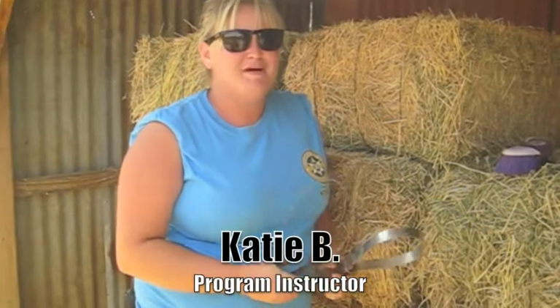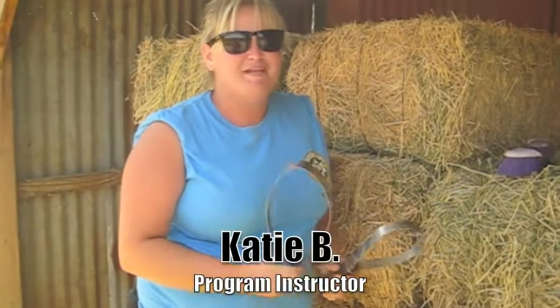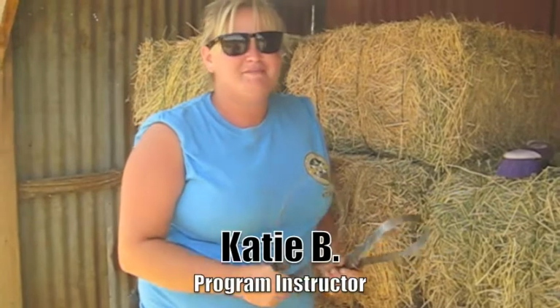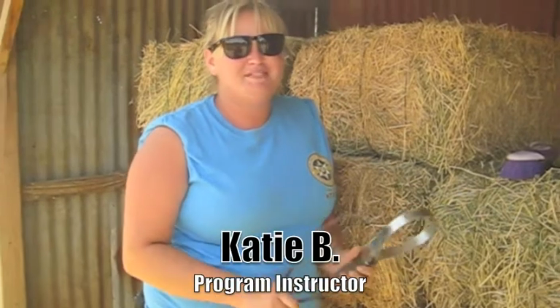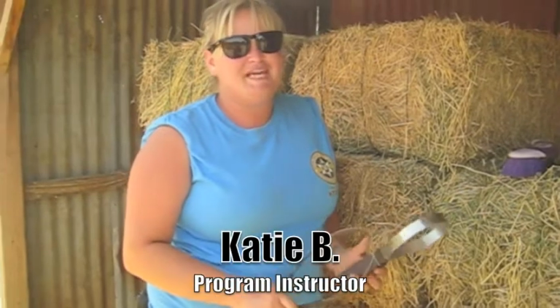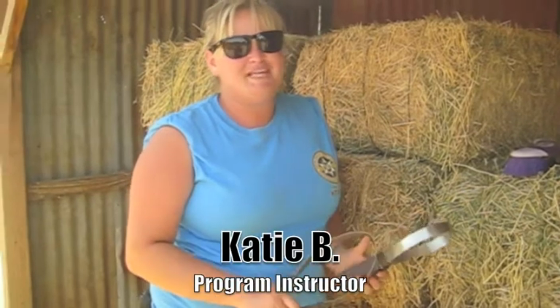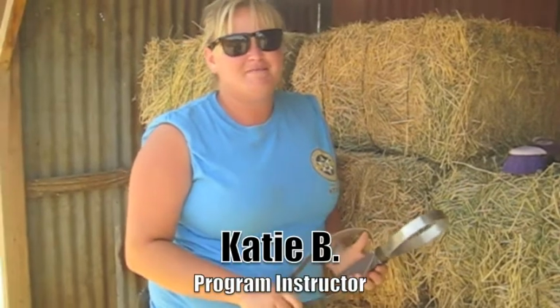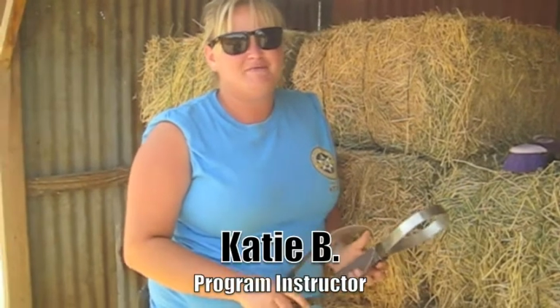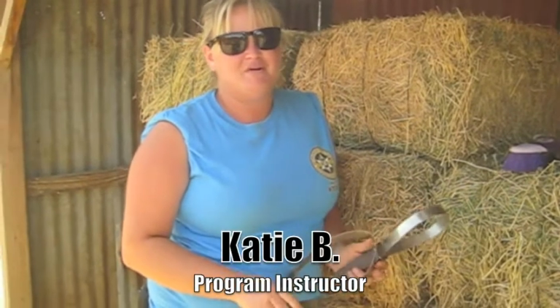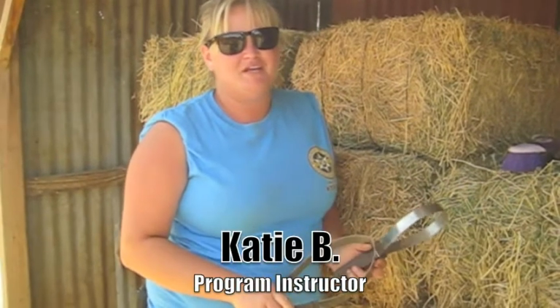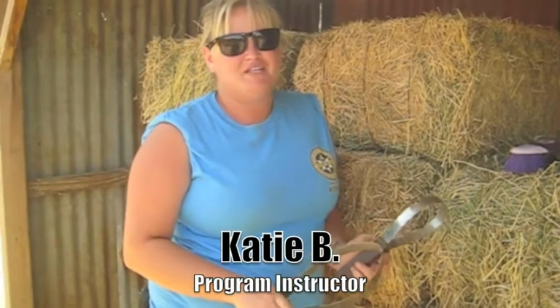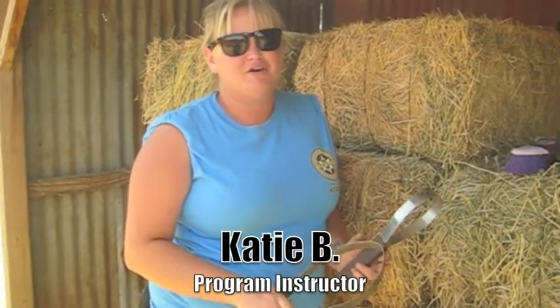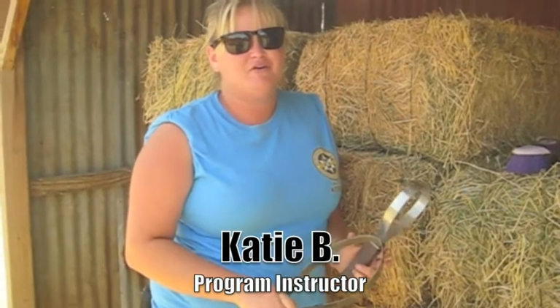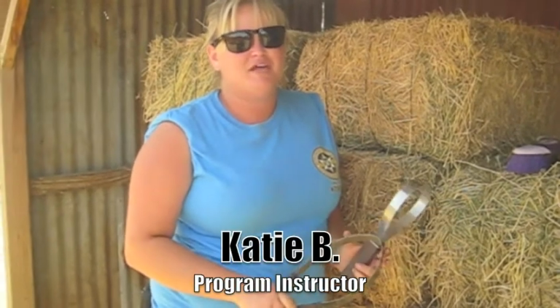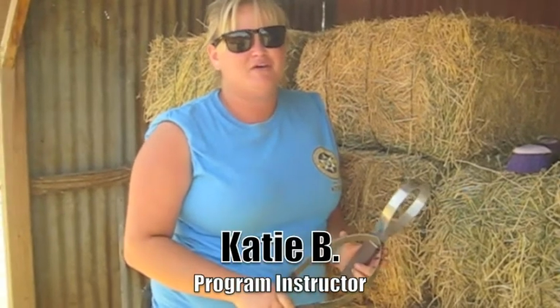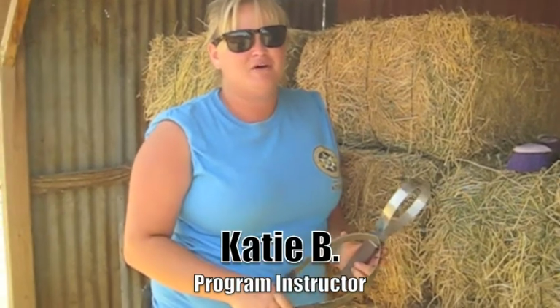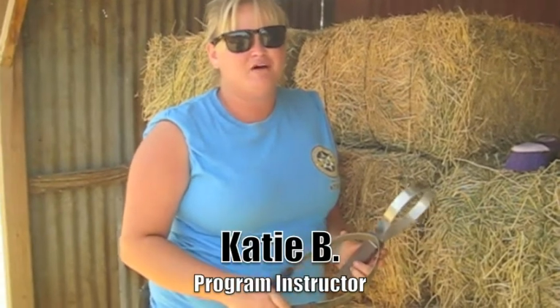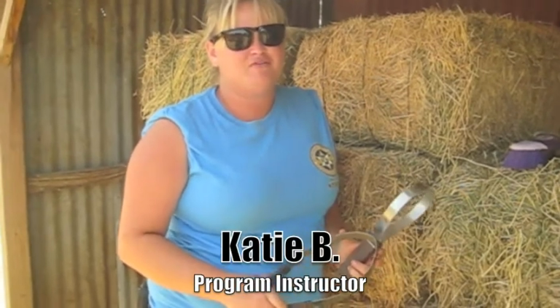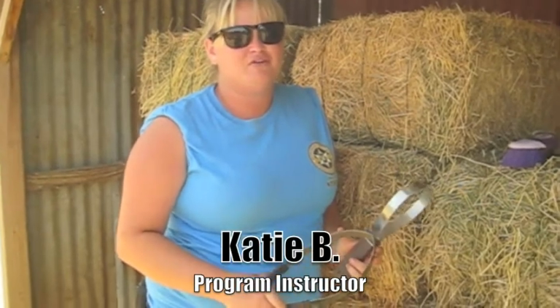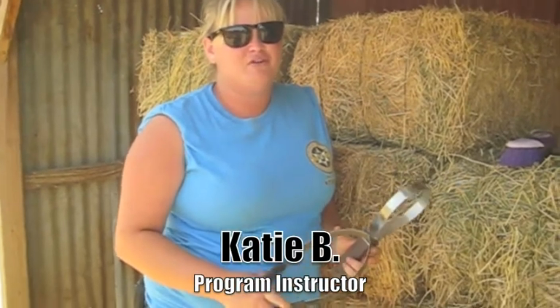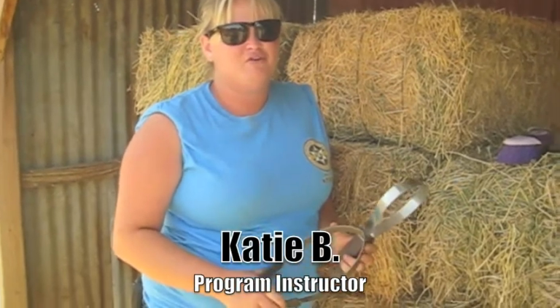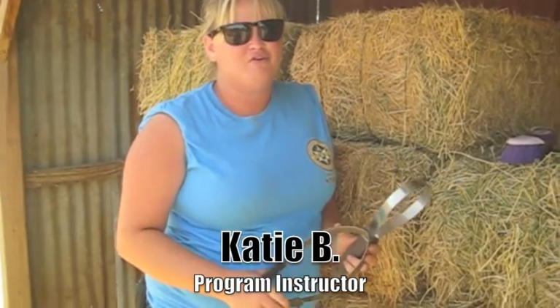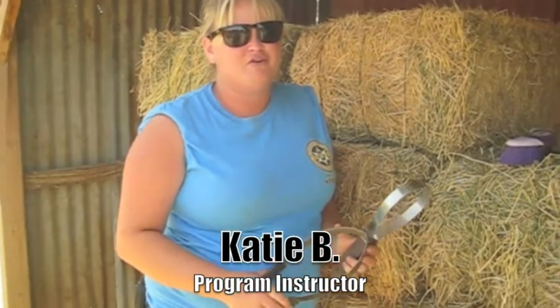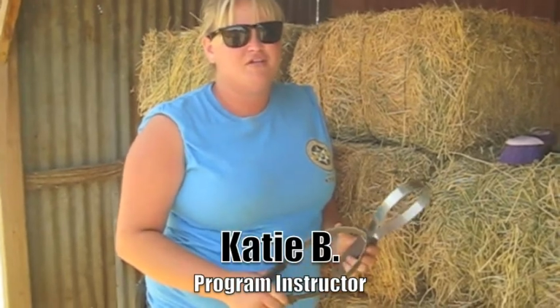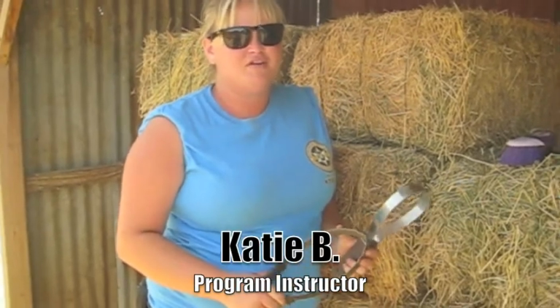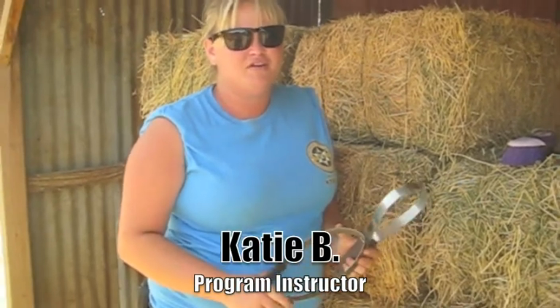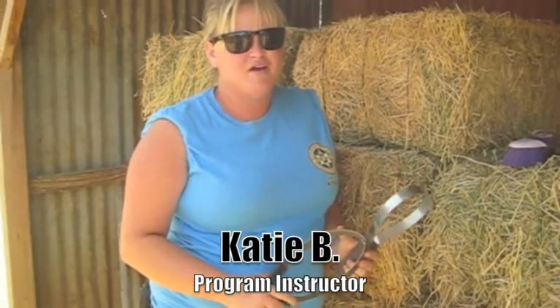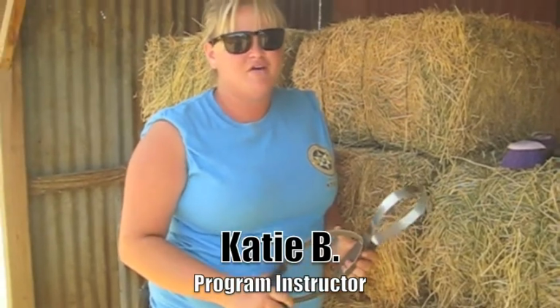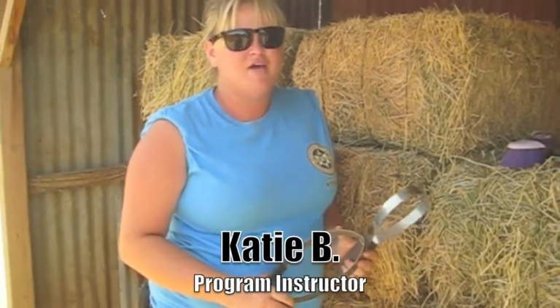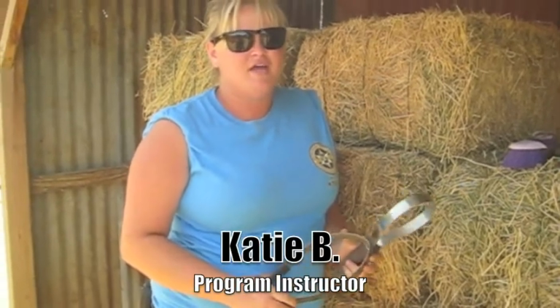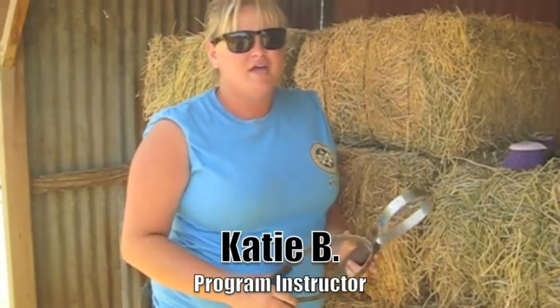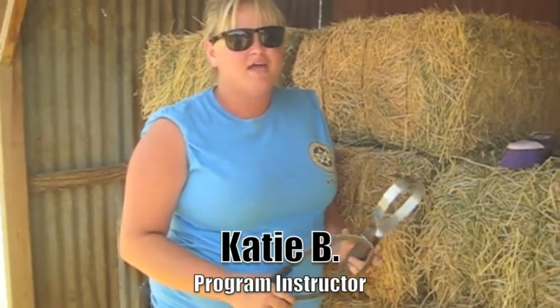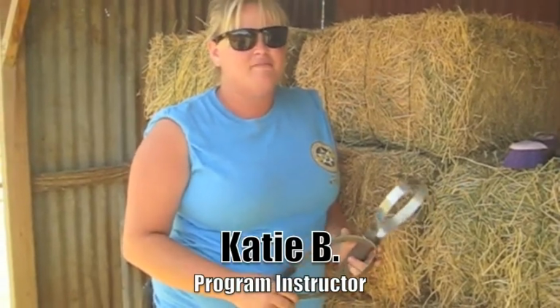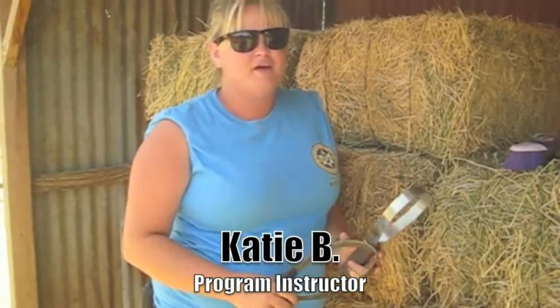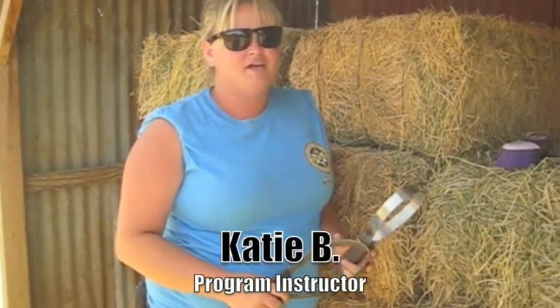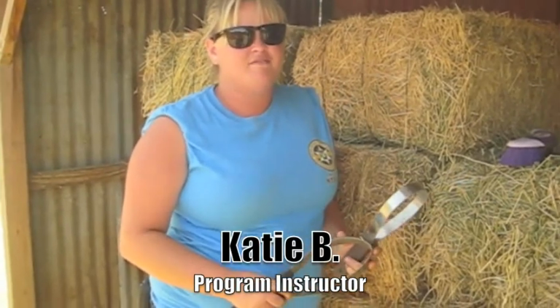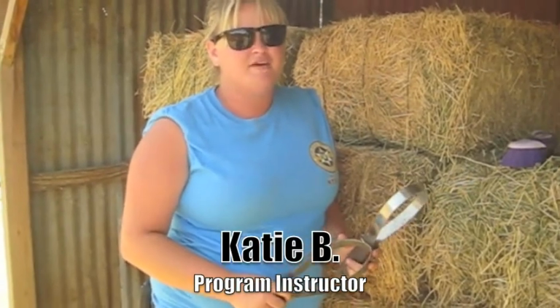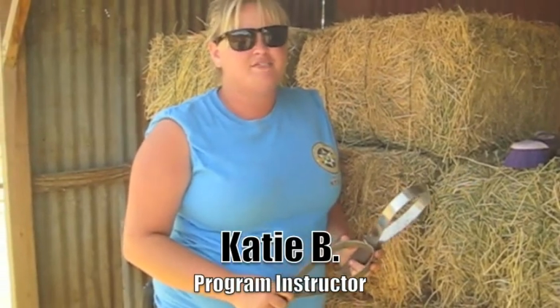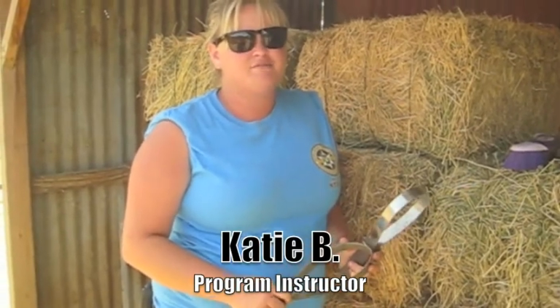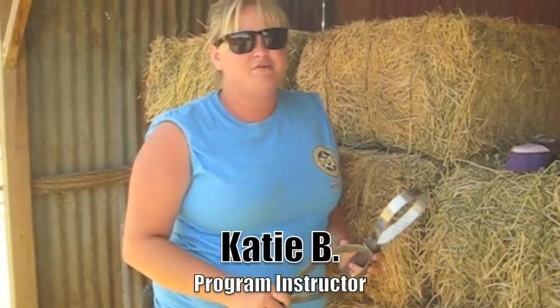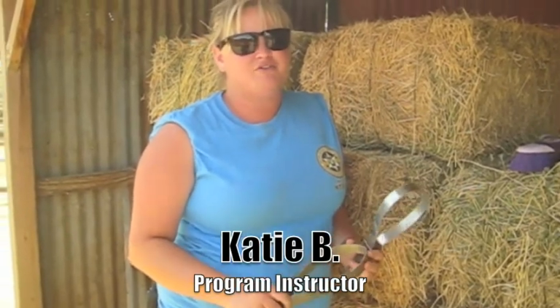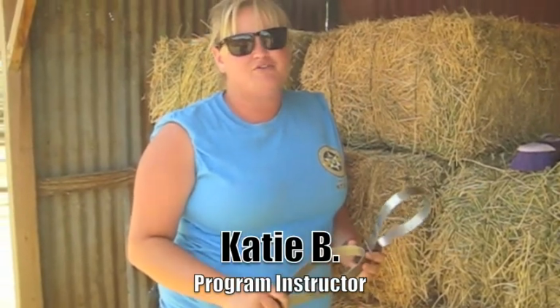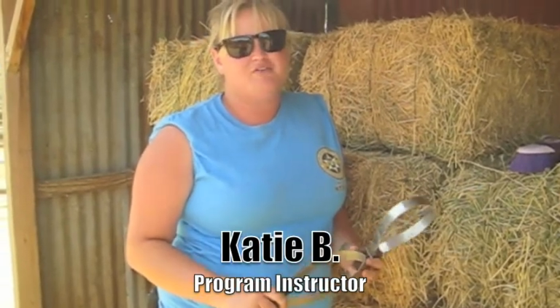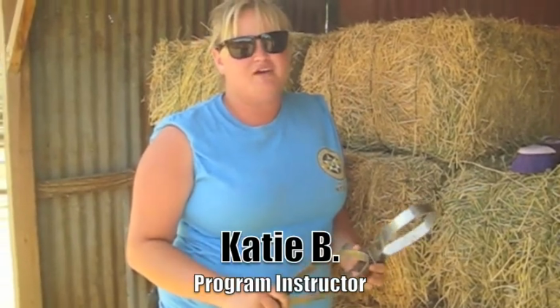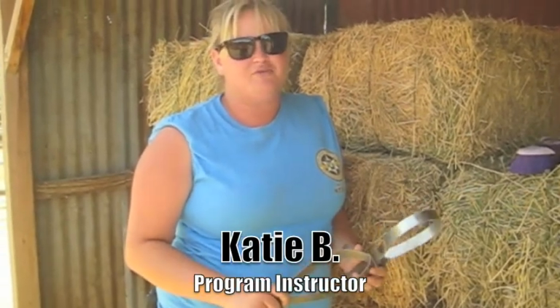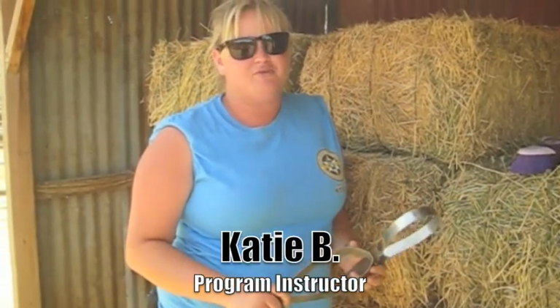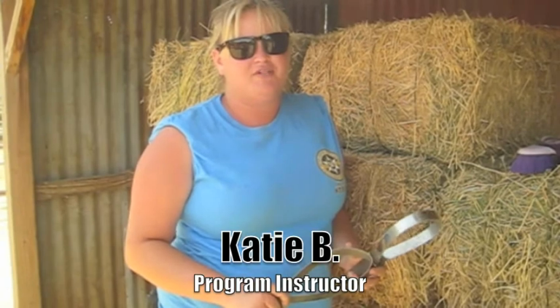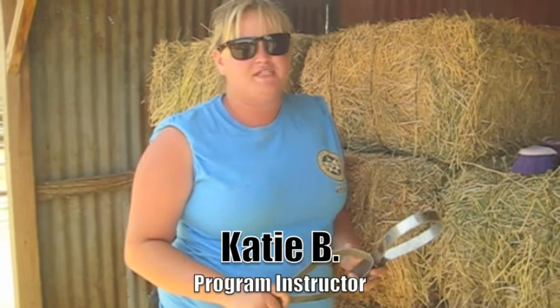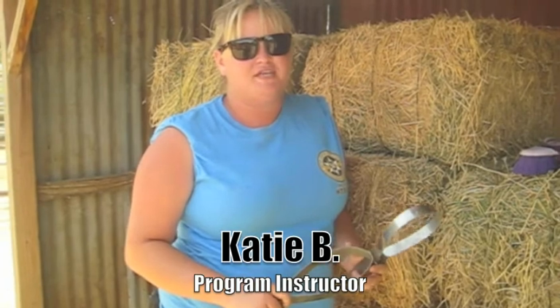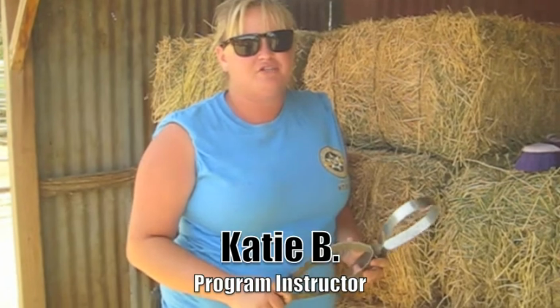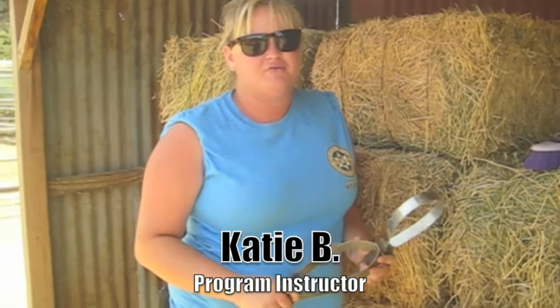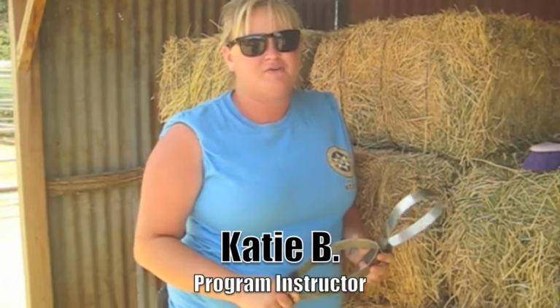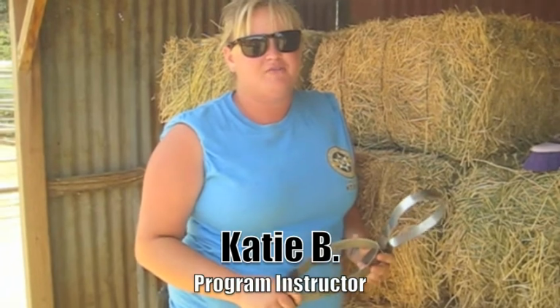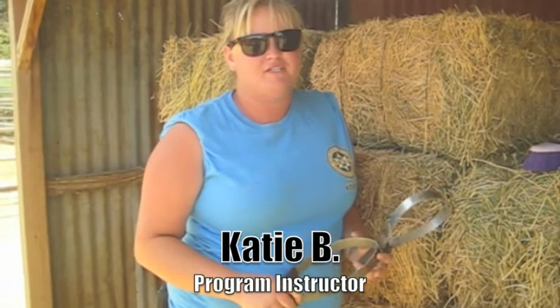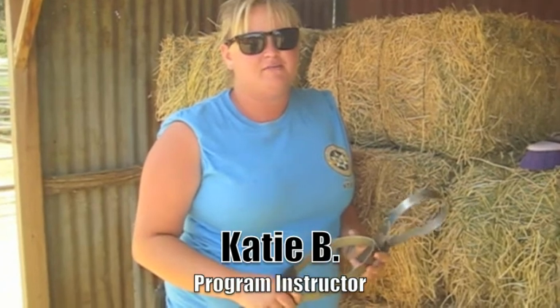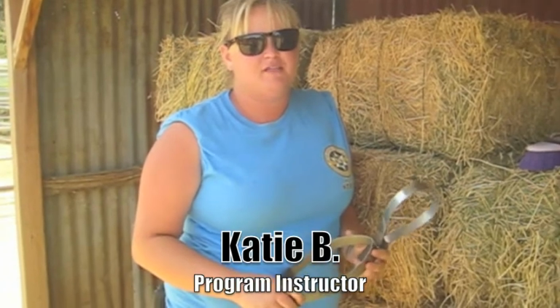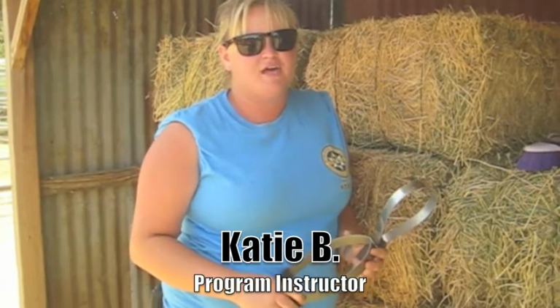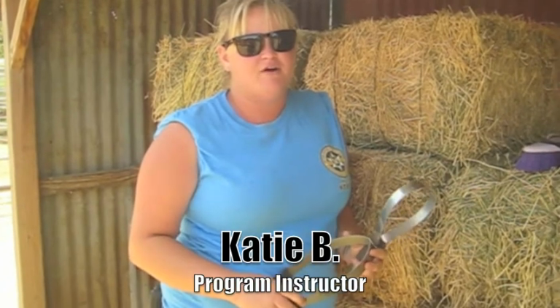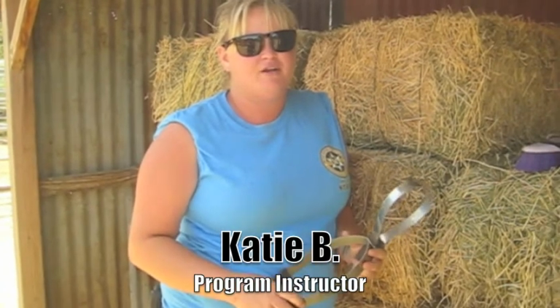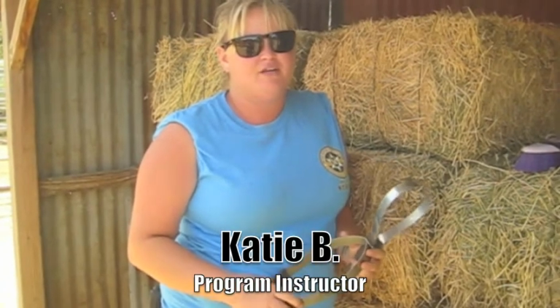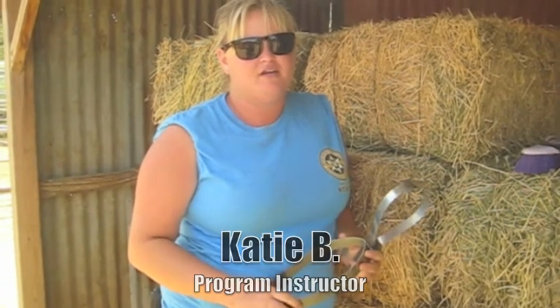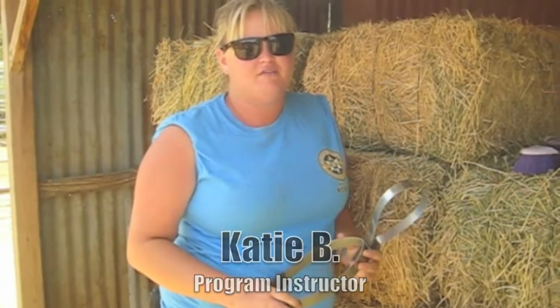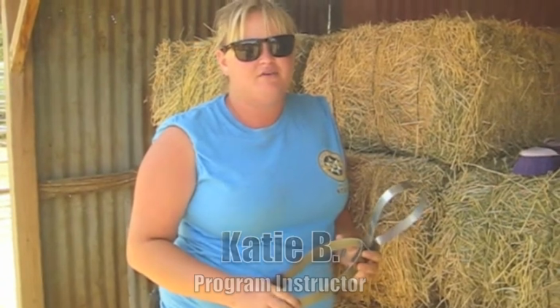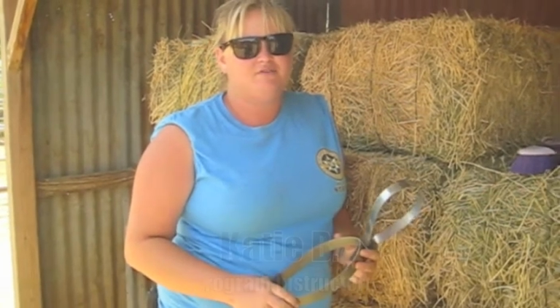My name is Katie. I've been working in the OK Corral for a little over a year now. My advice would be to find your voice and don't be afraid to be loud and get involved.